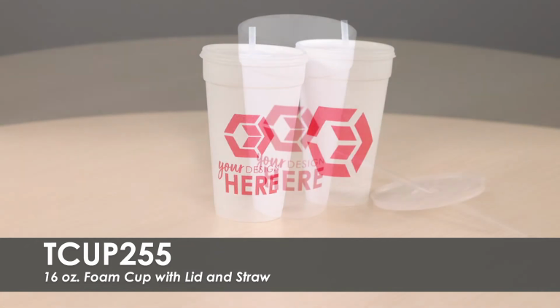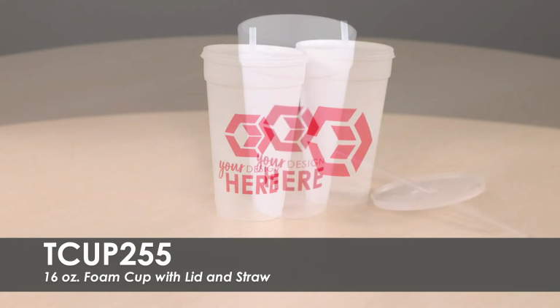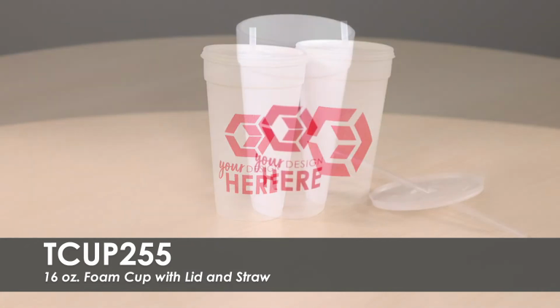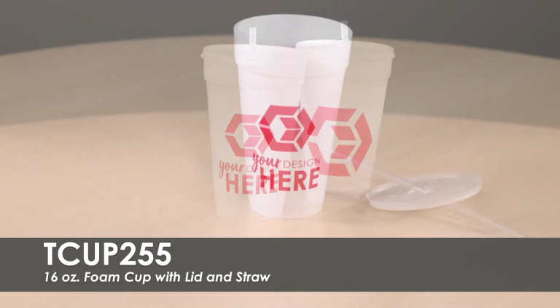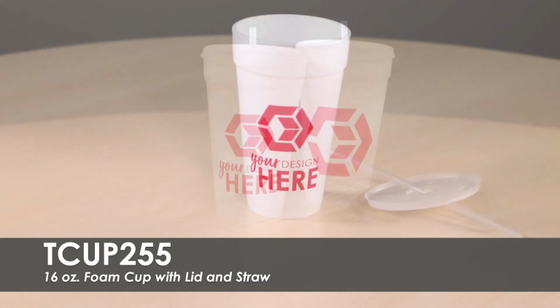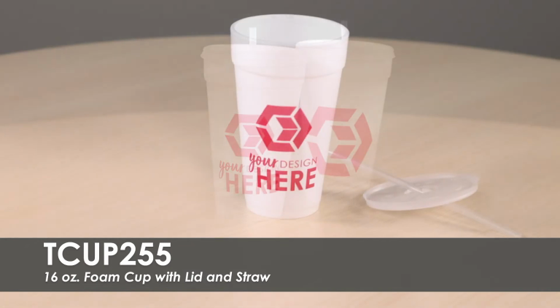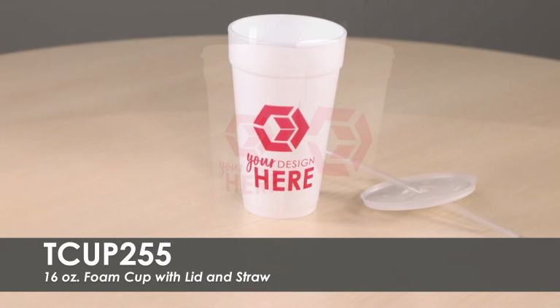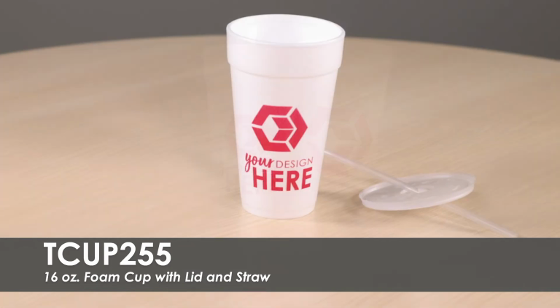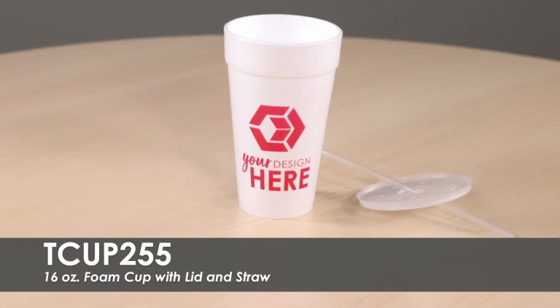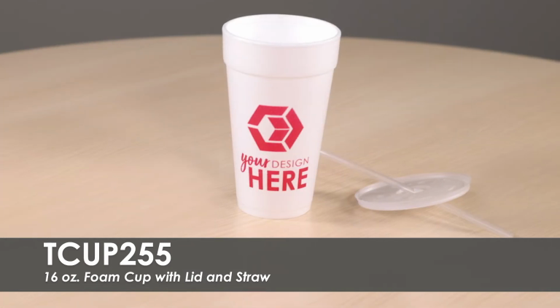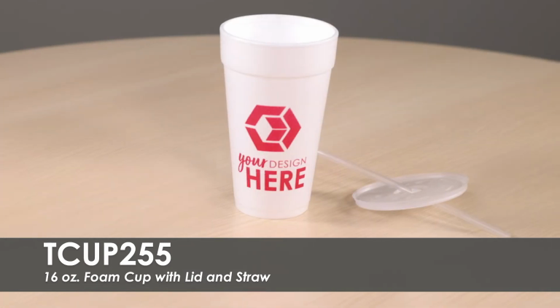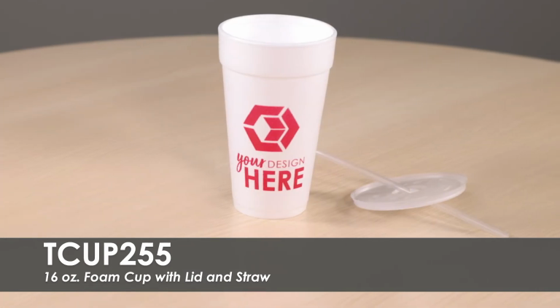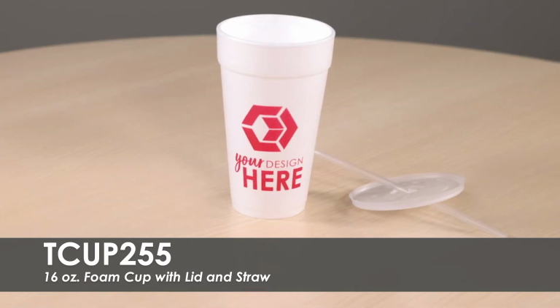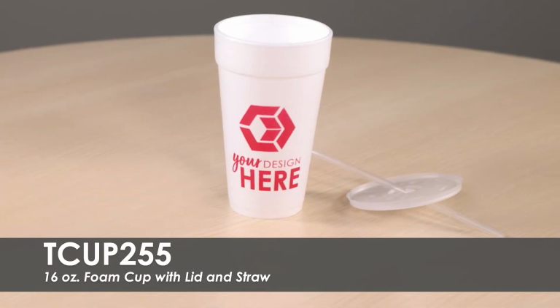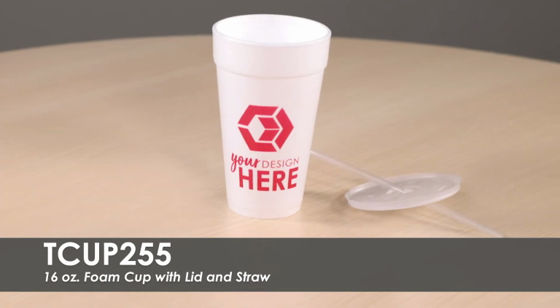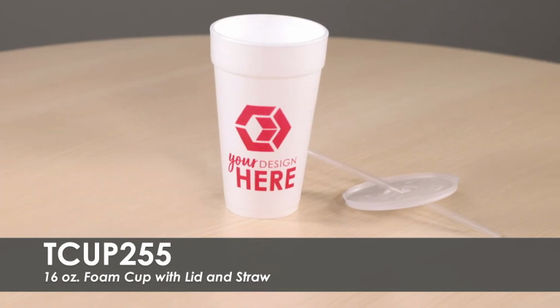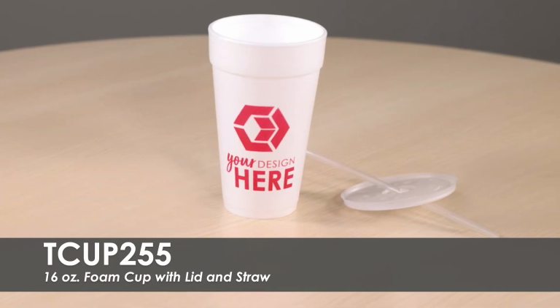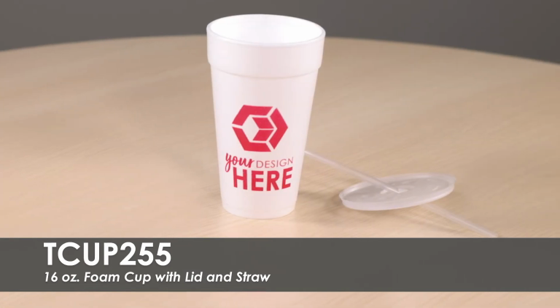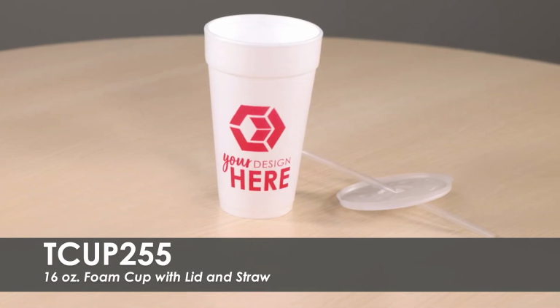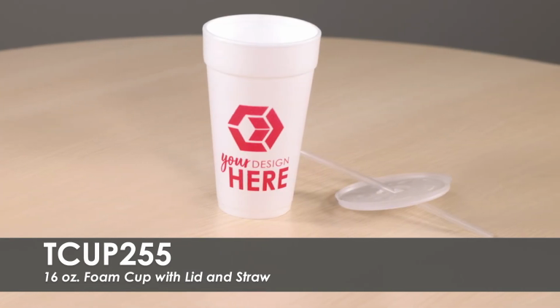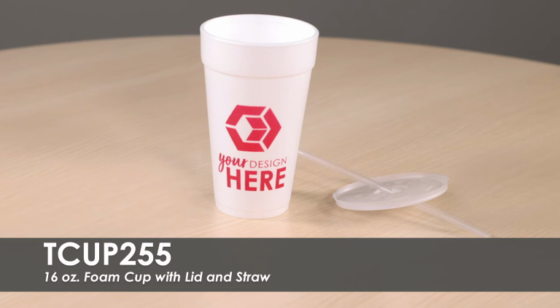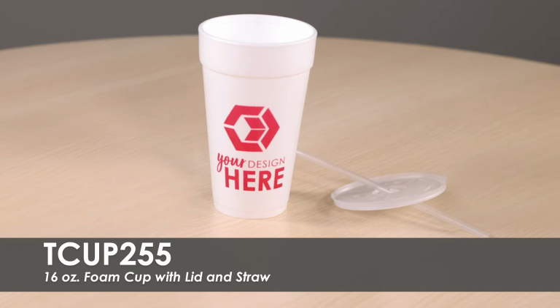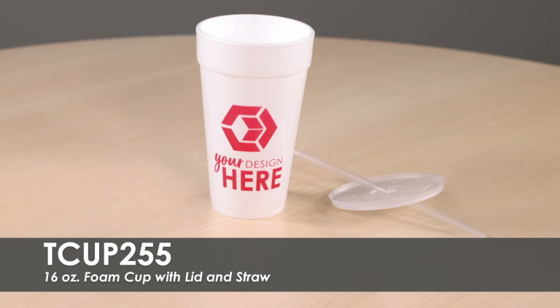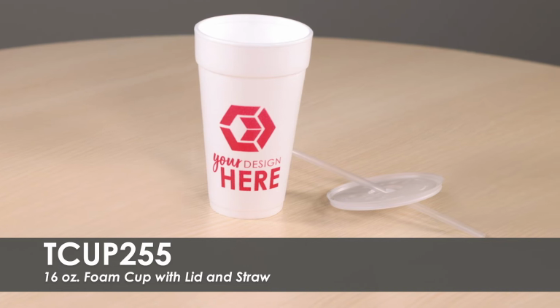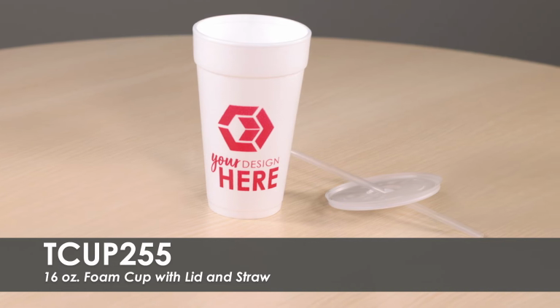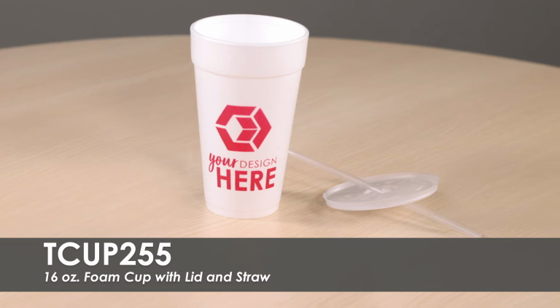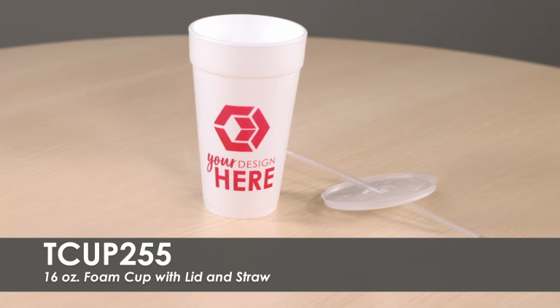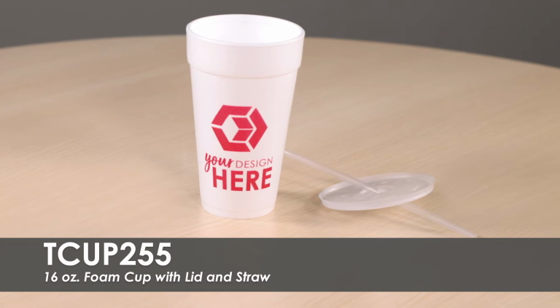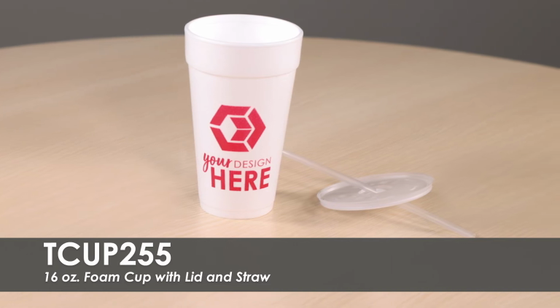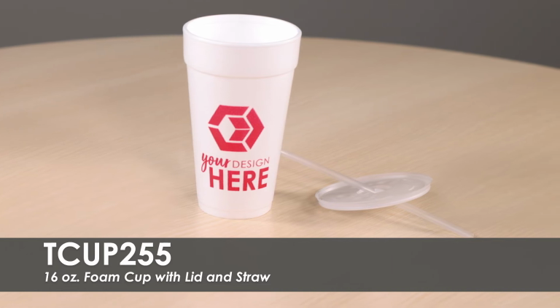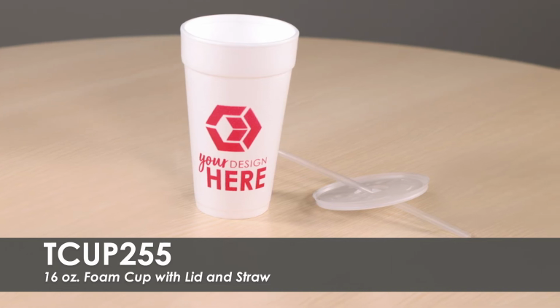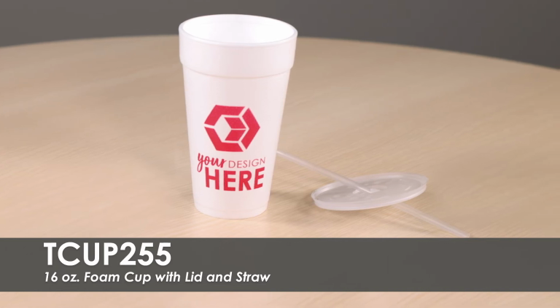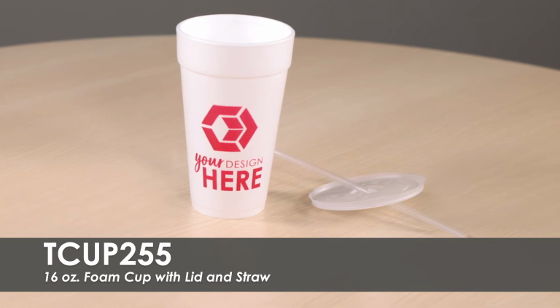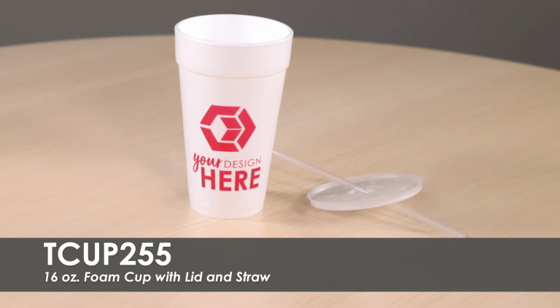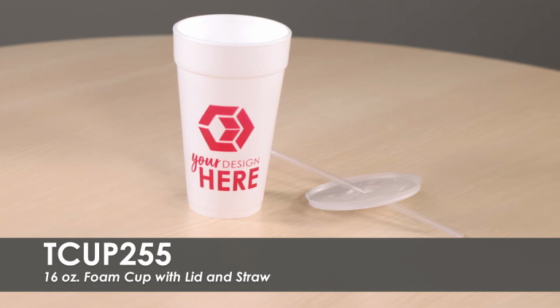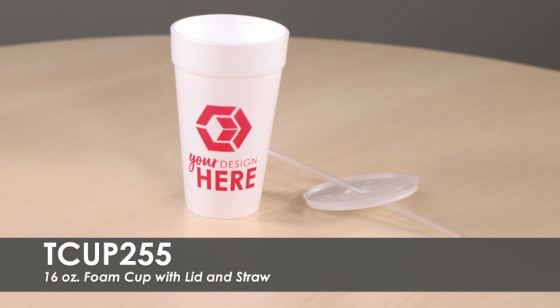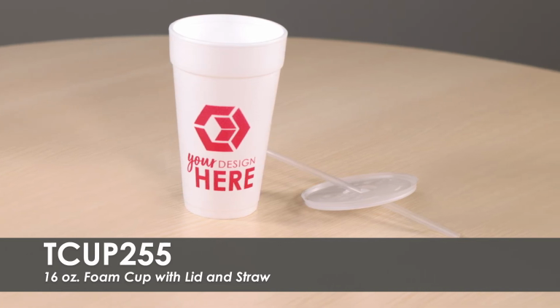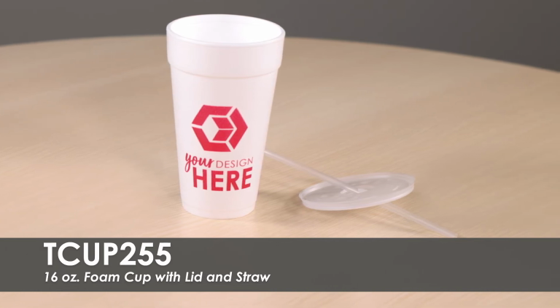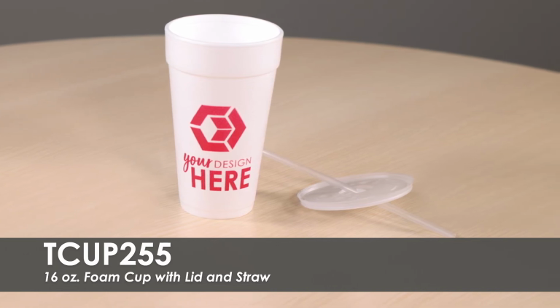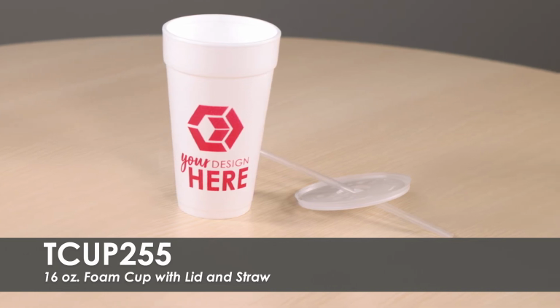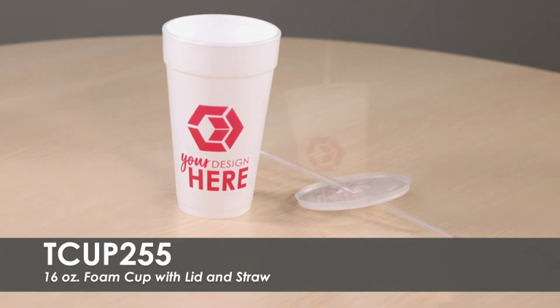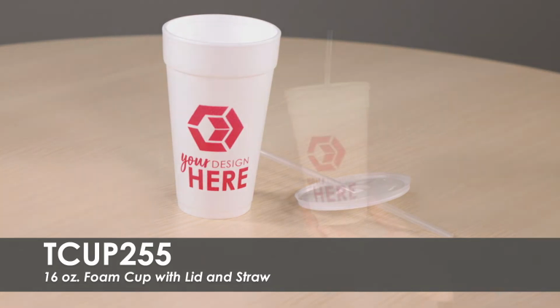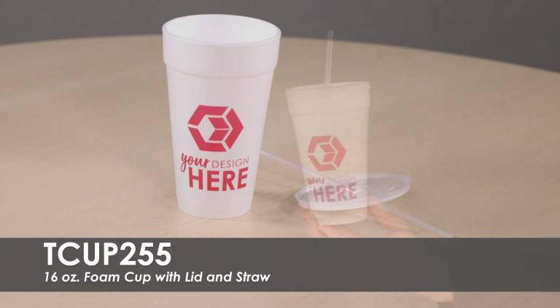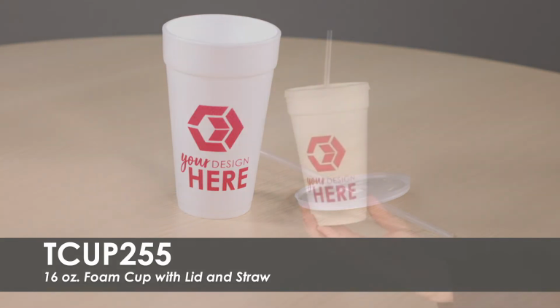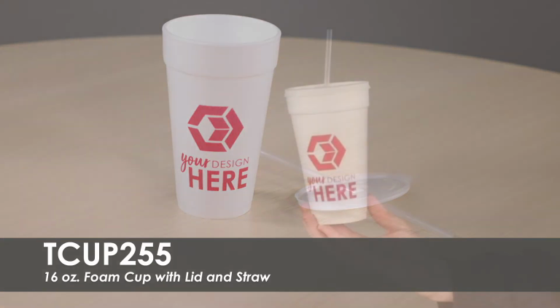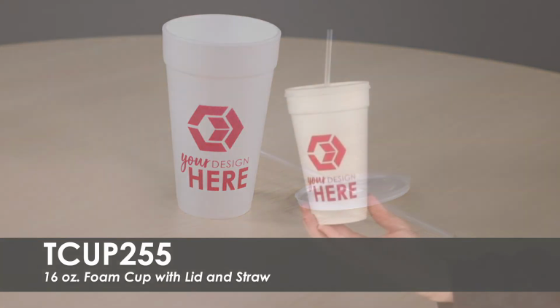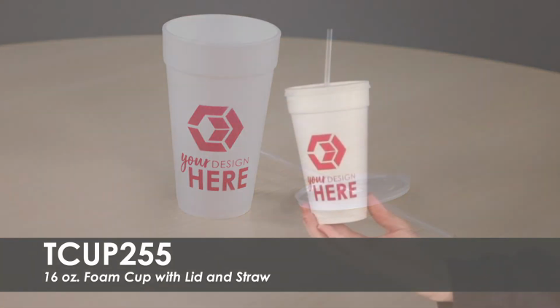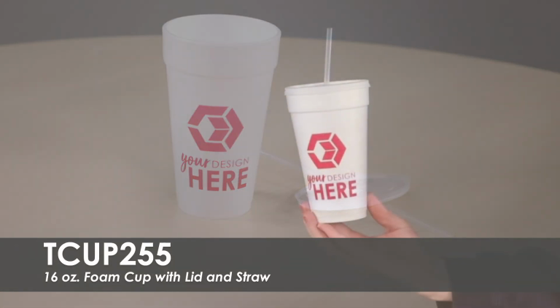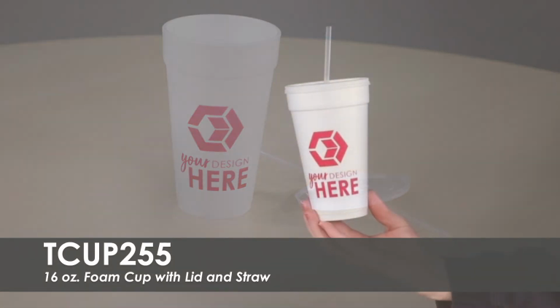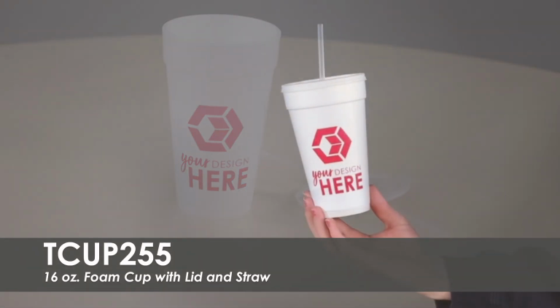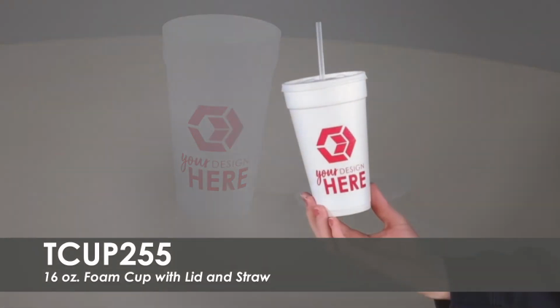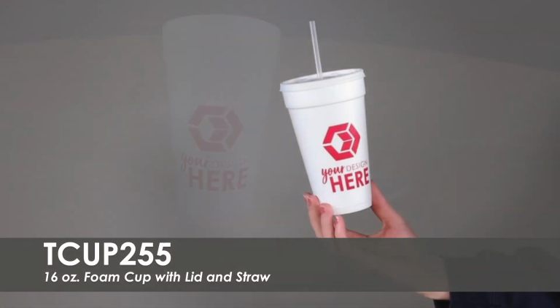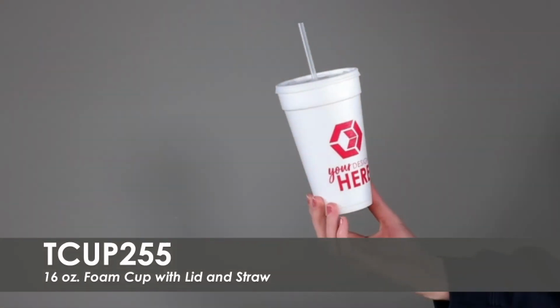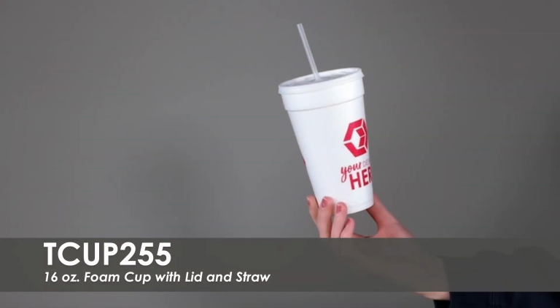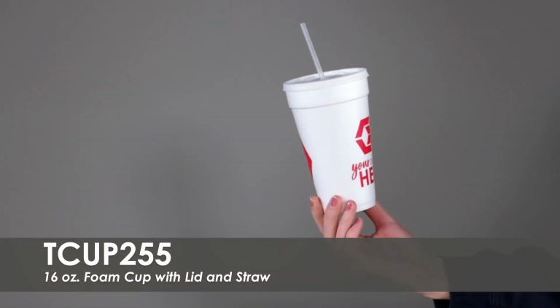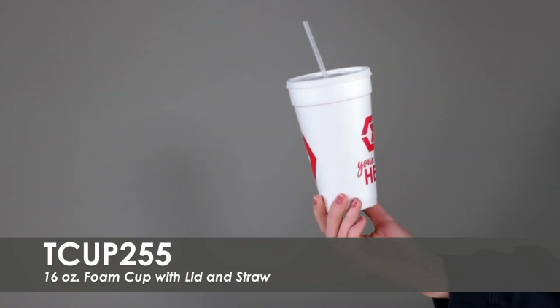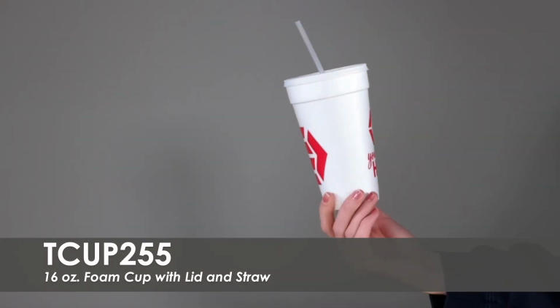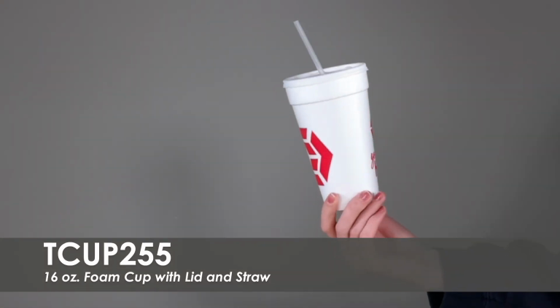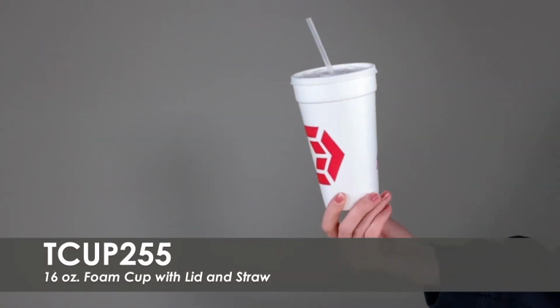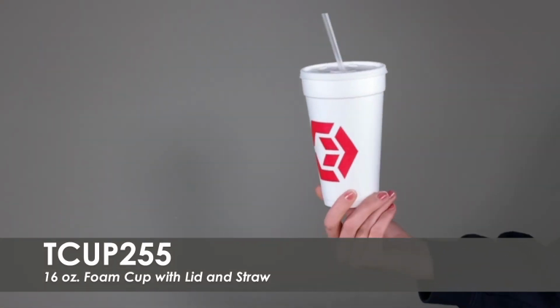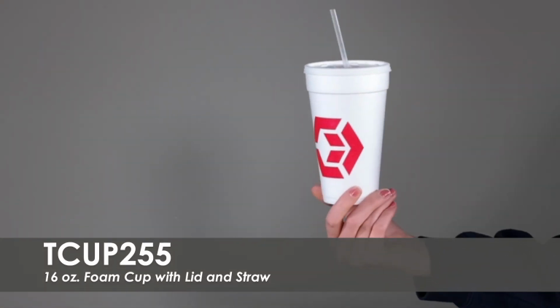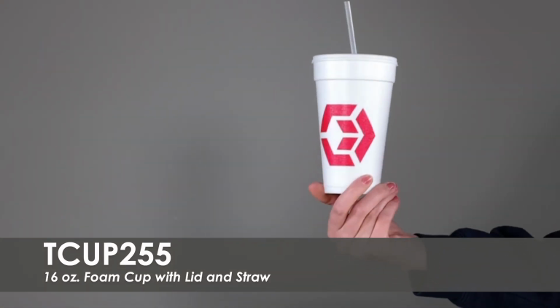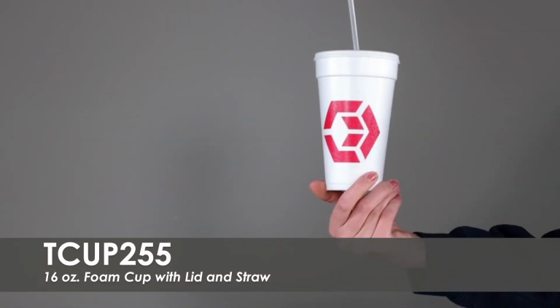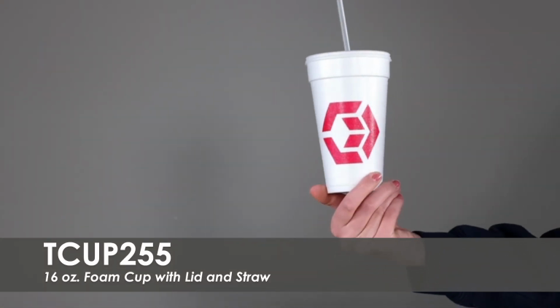Lids and straws are included with your order. These cups are made from durable styrofoam material and are made in the USA.